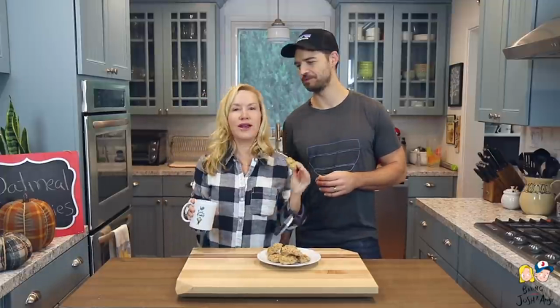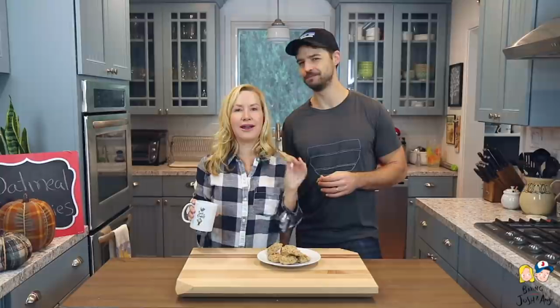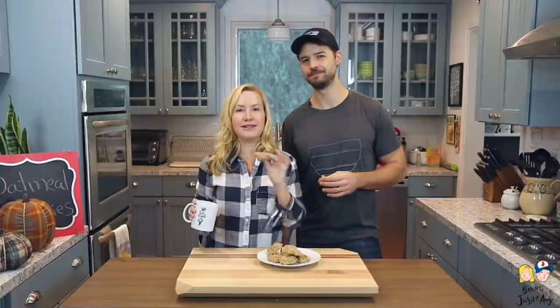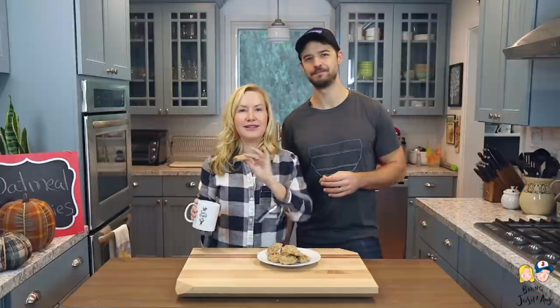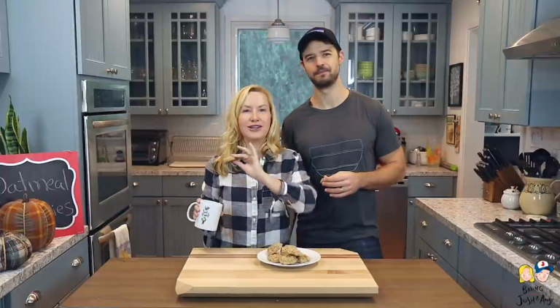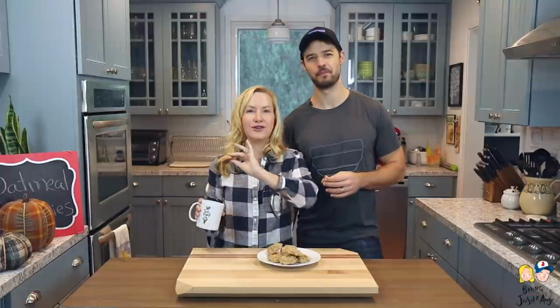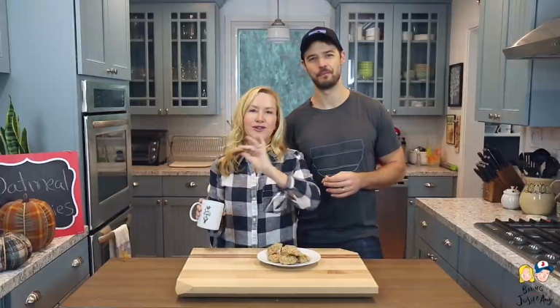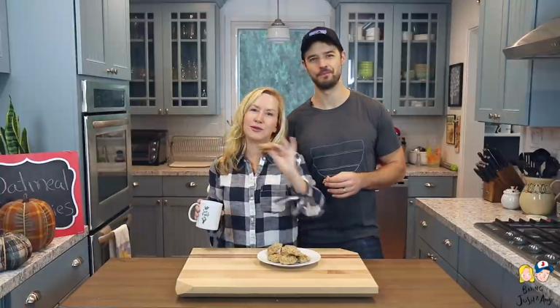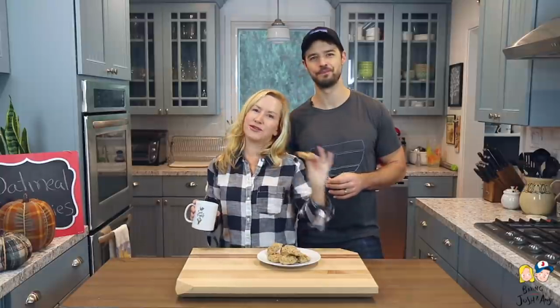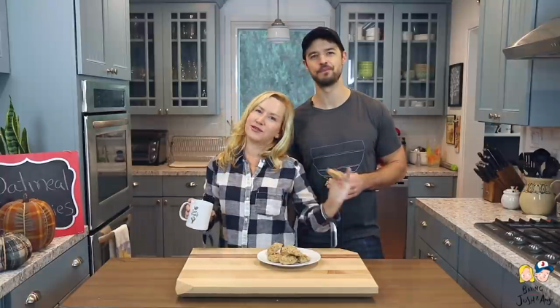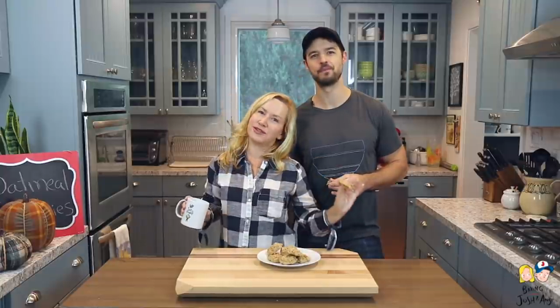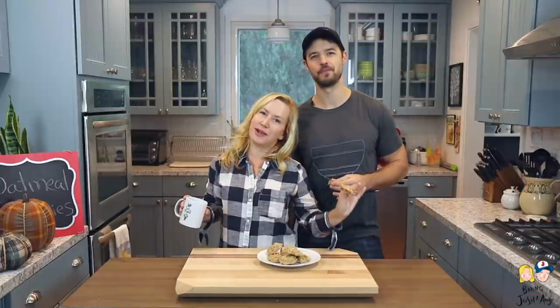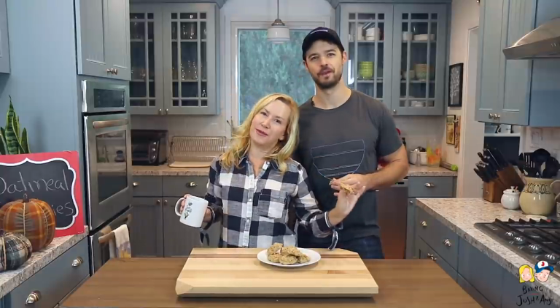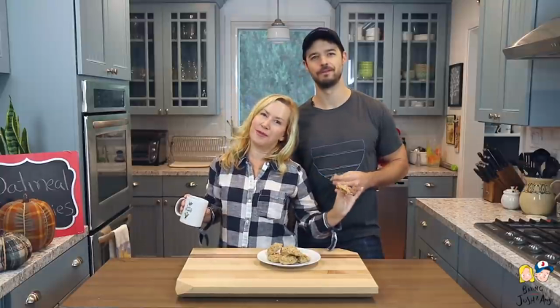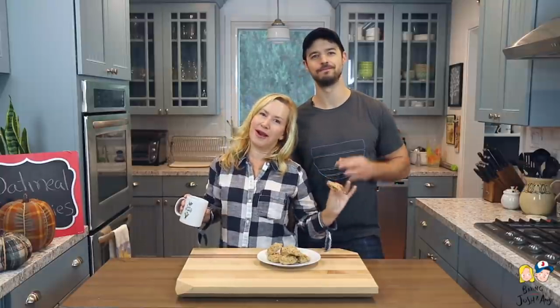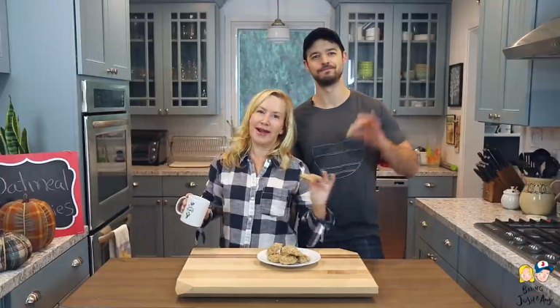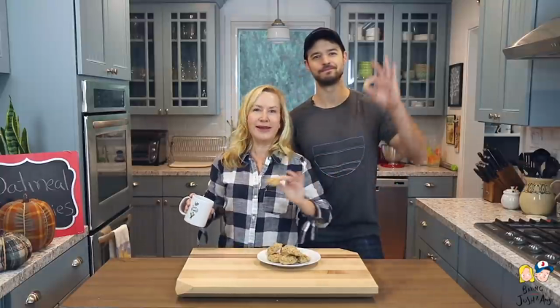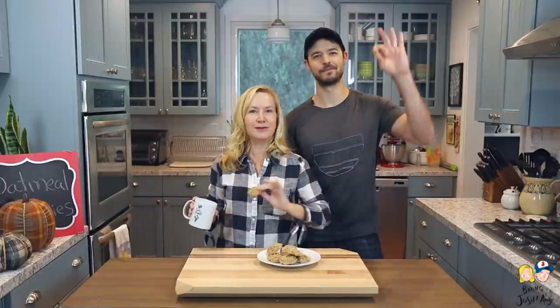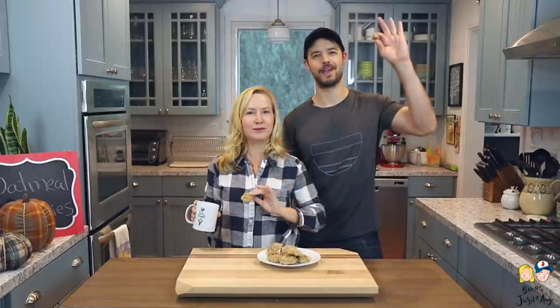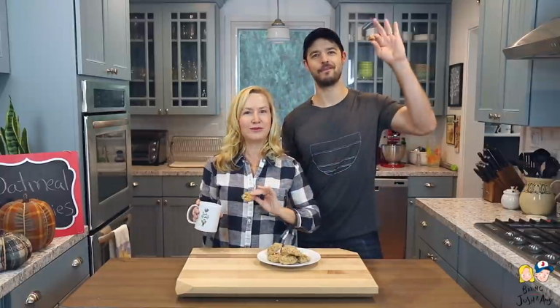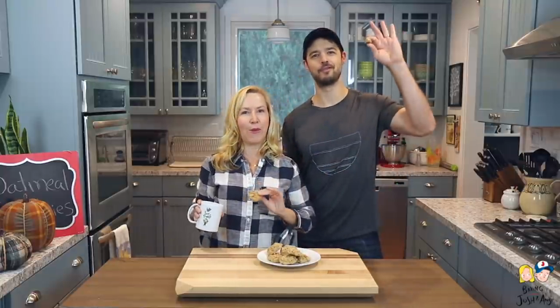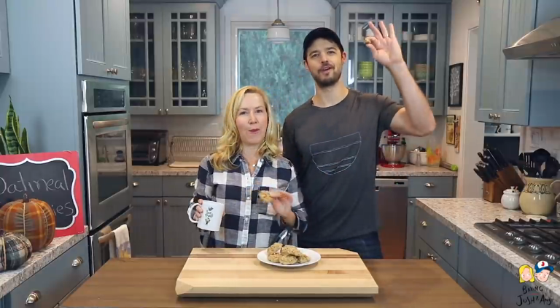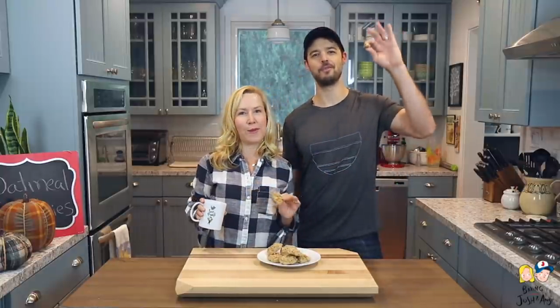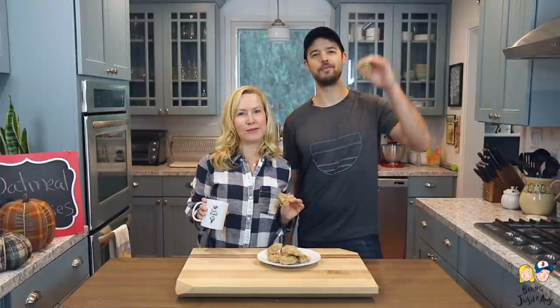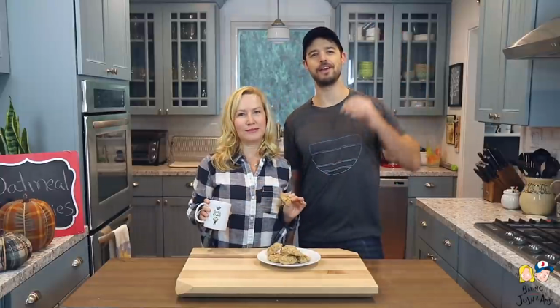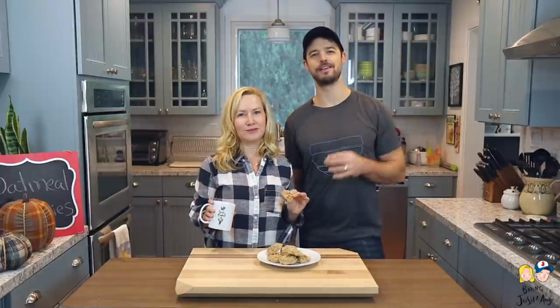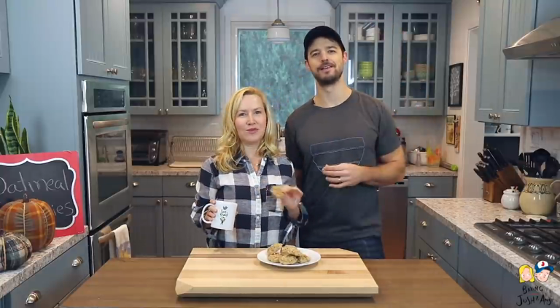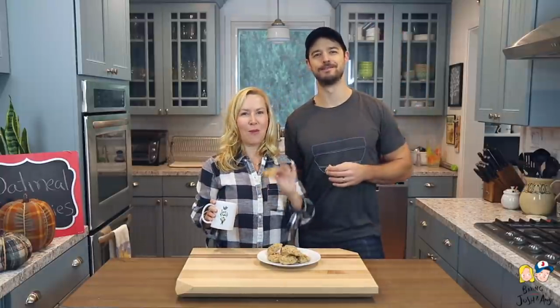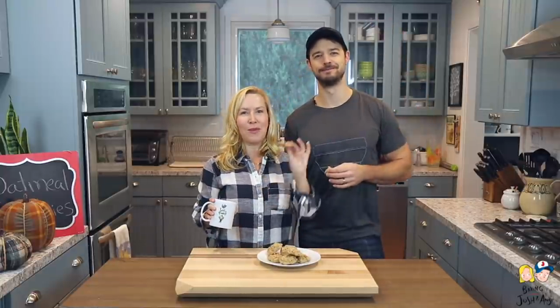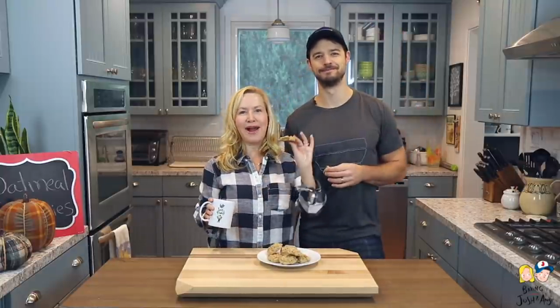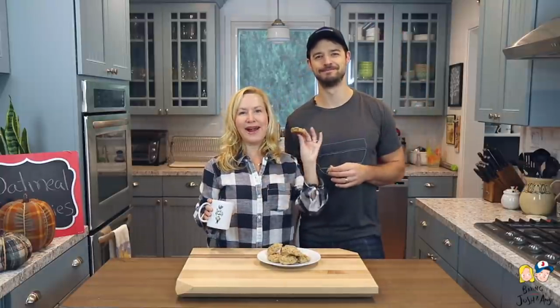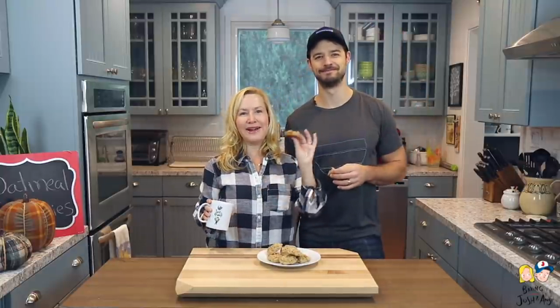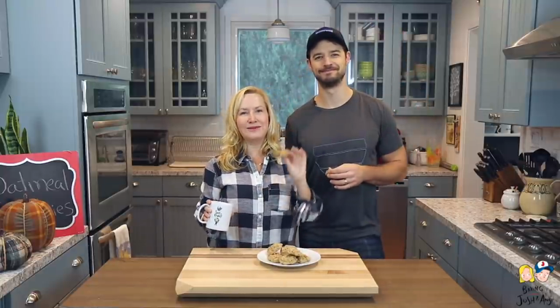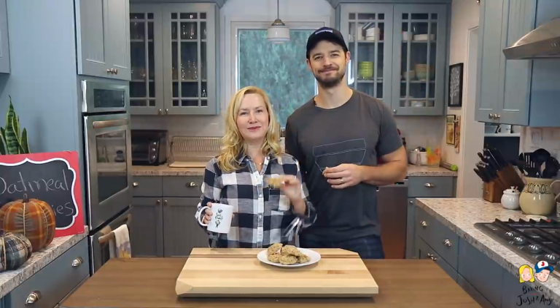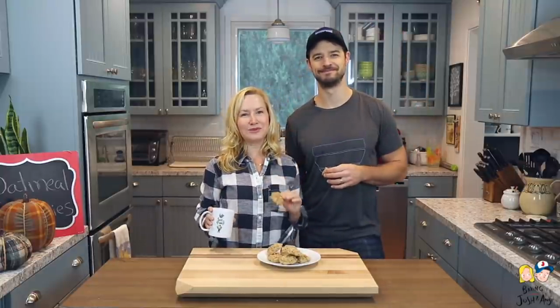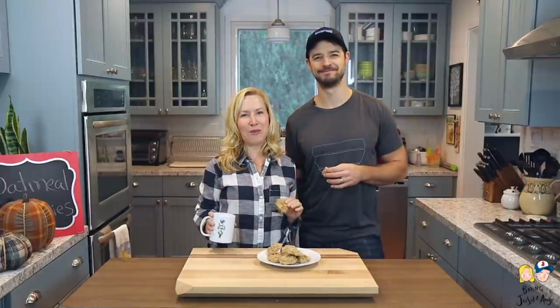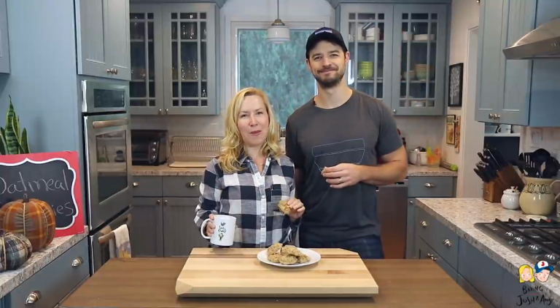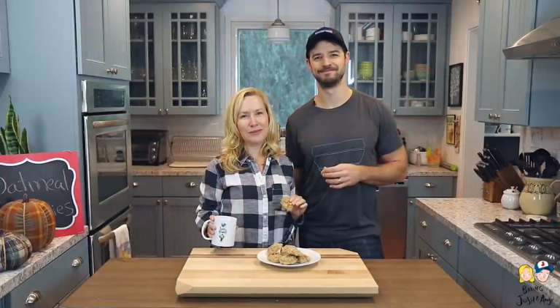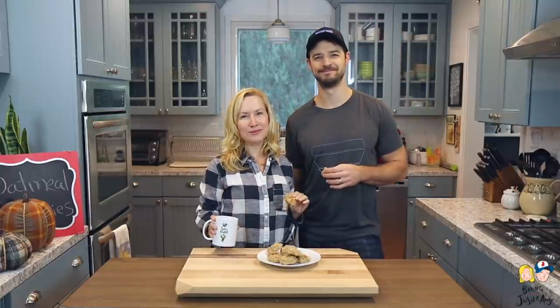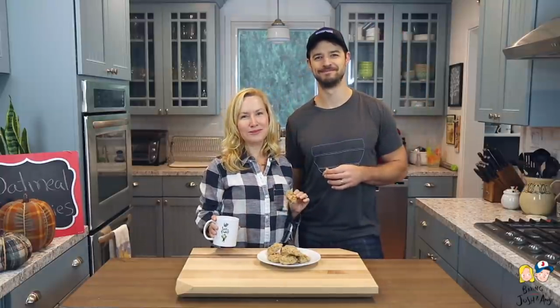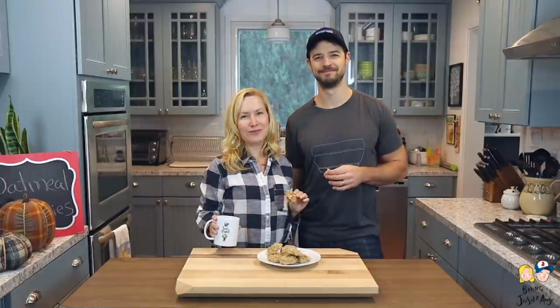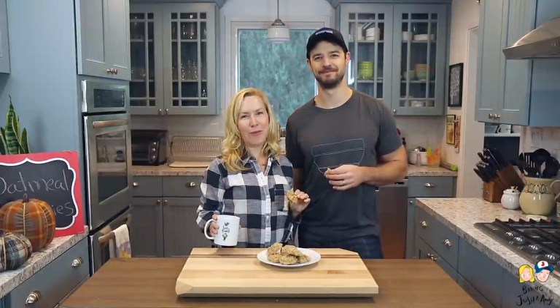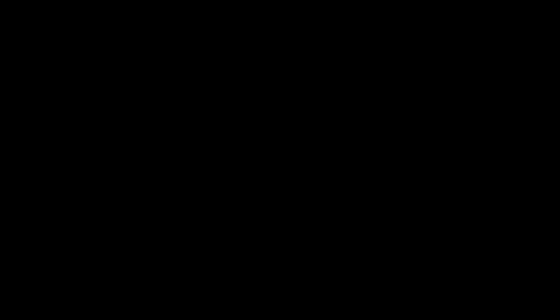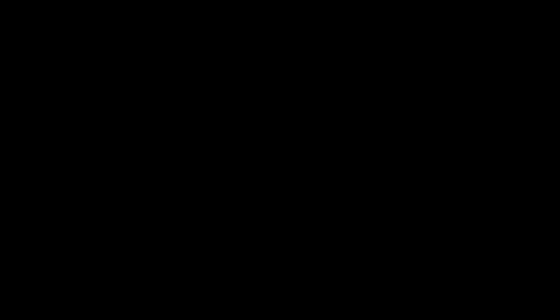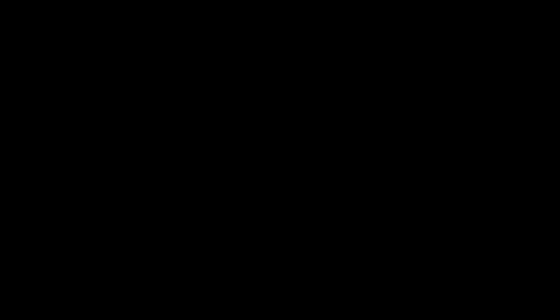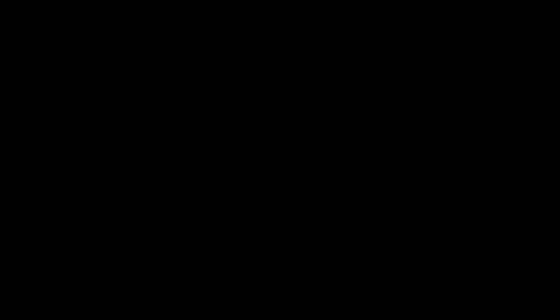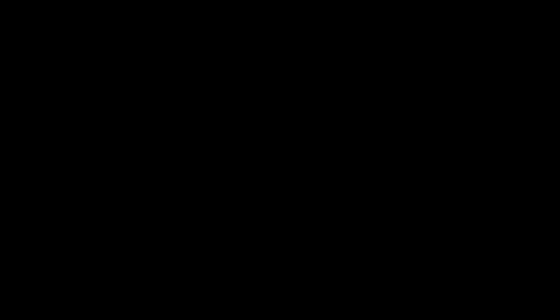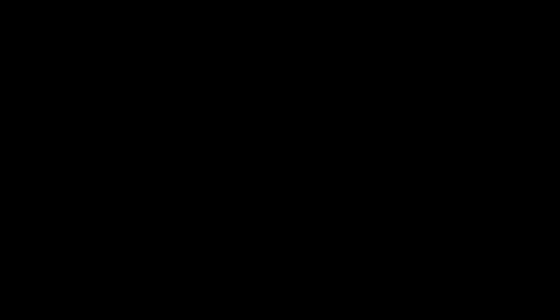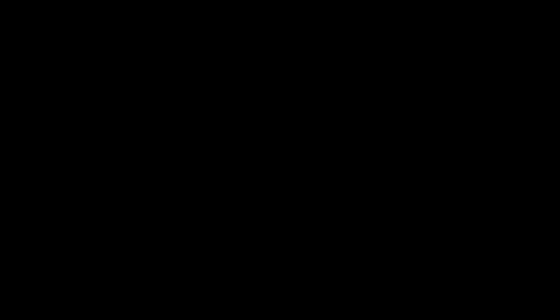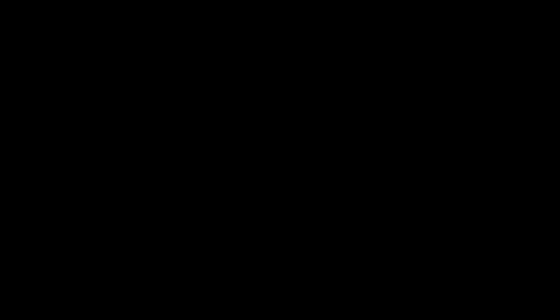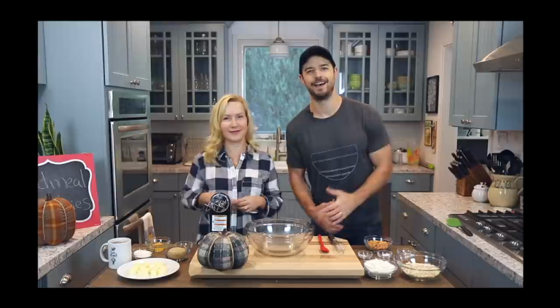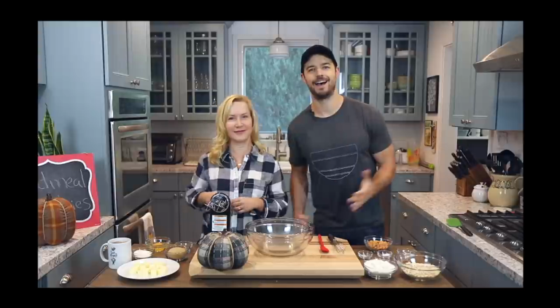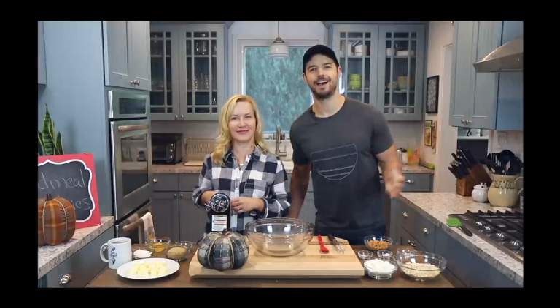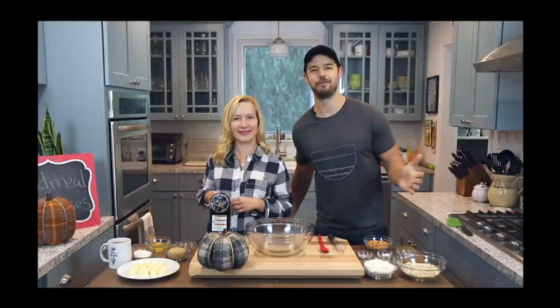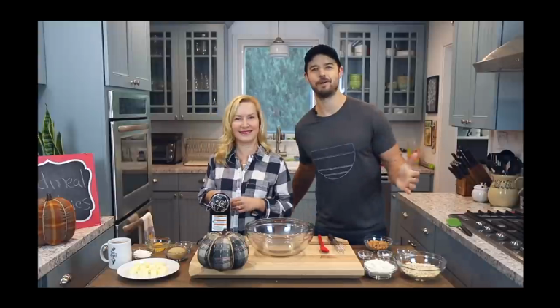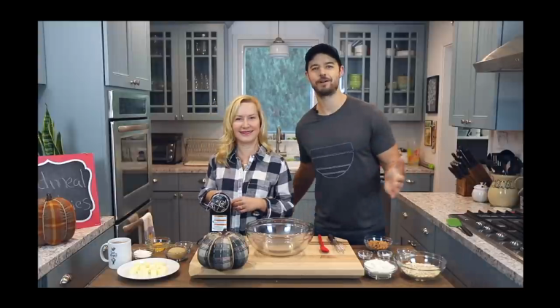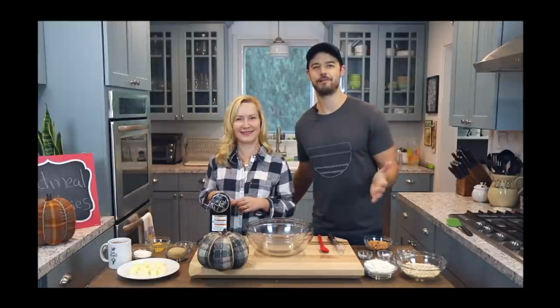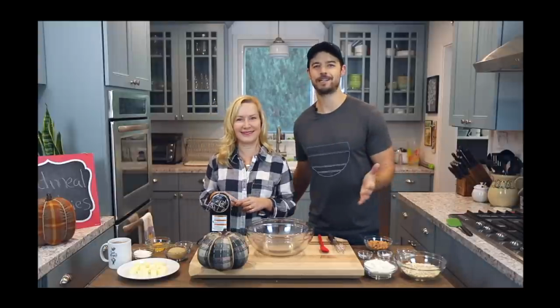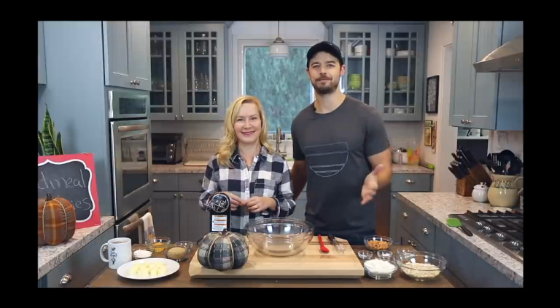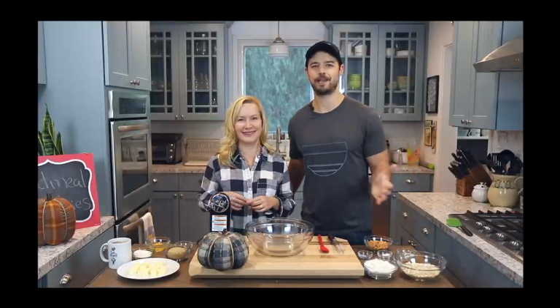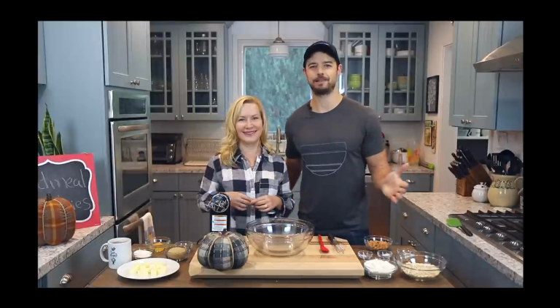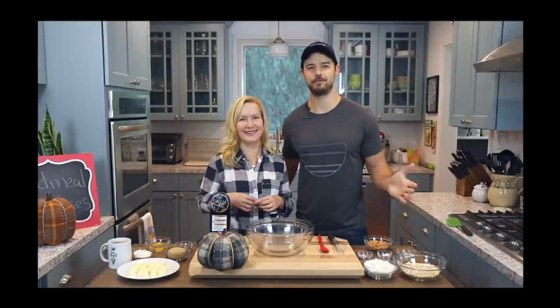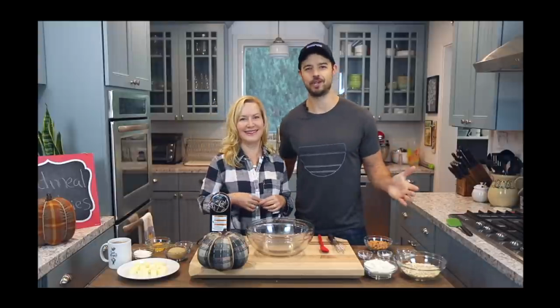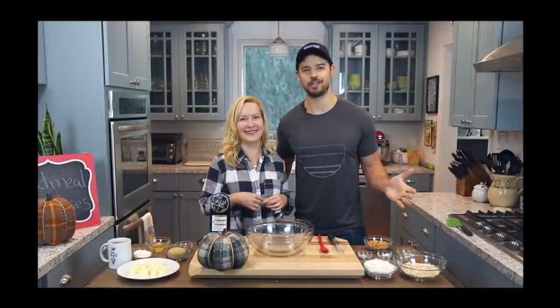Thank you so much for stopping by, have a great week — bye!